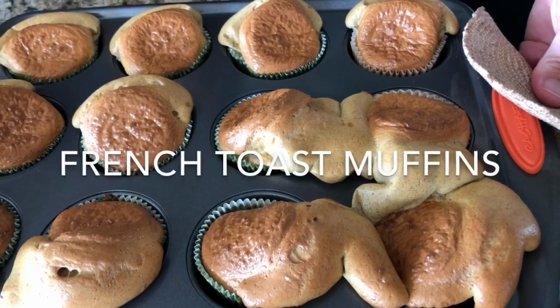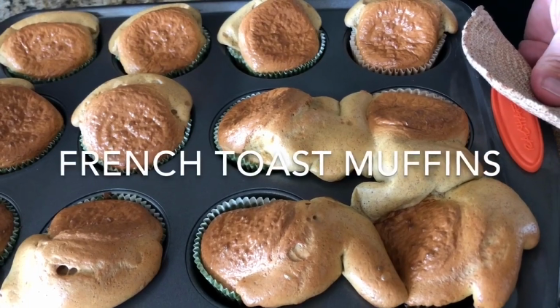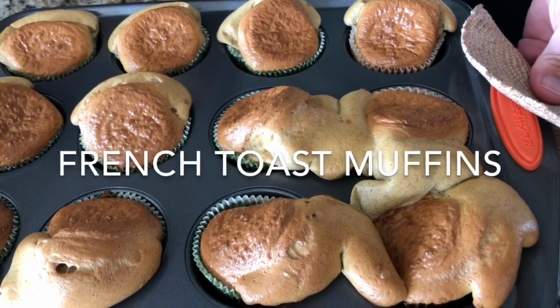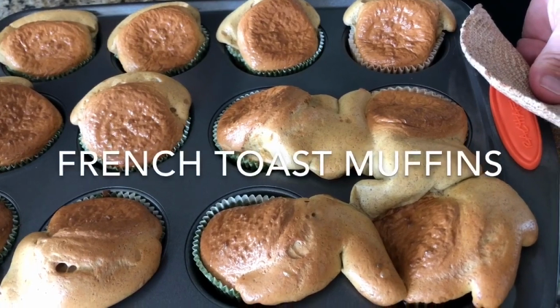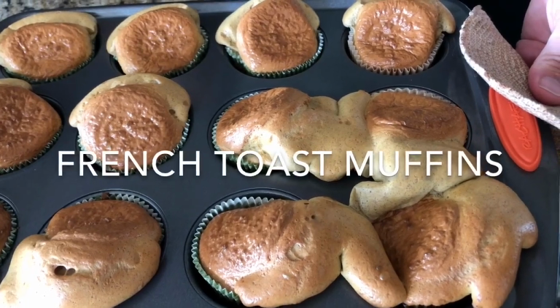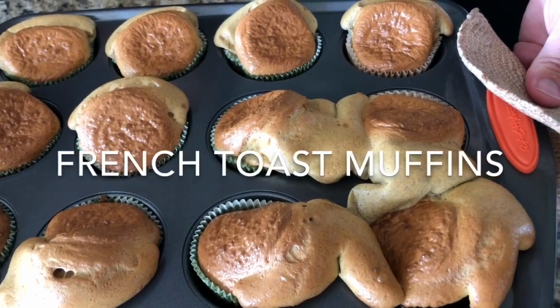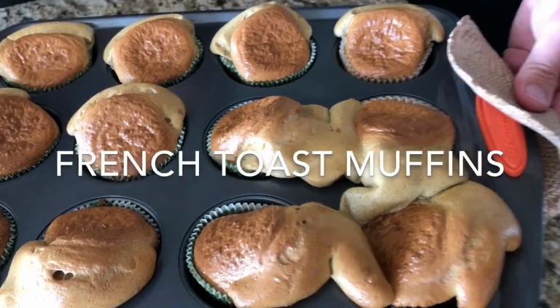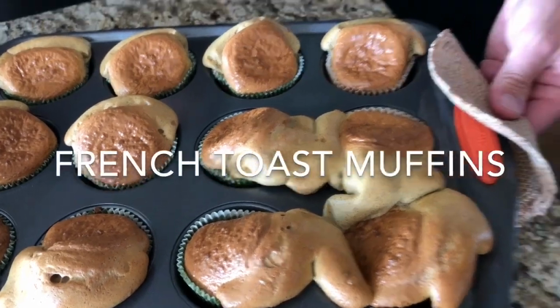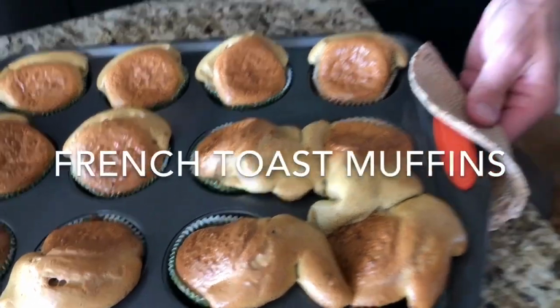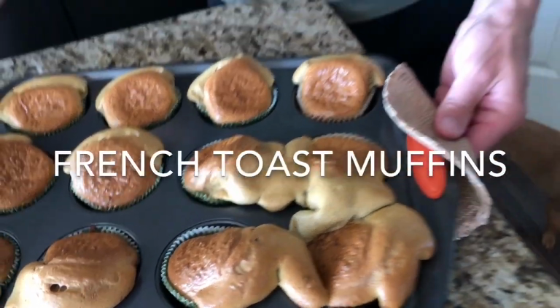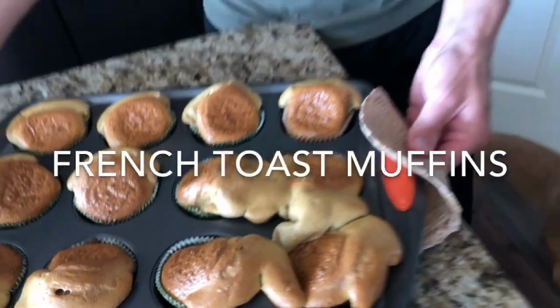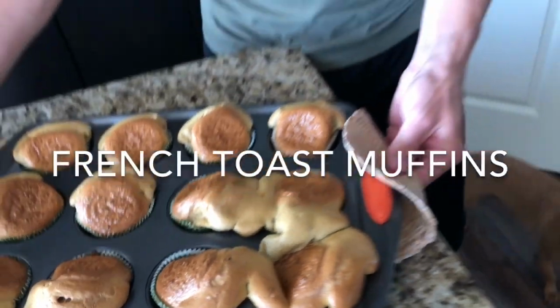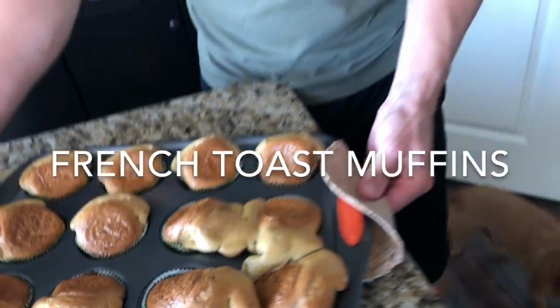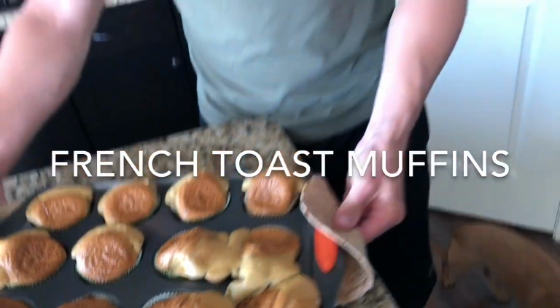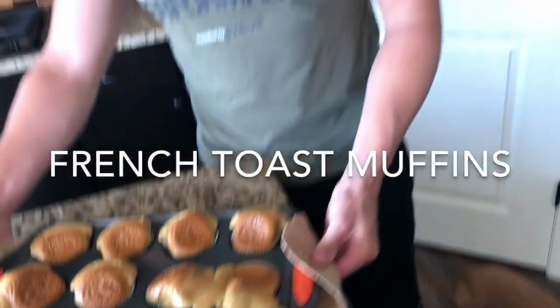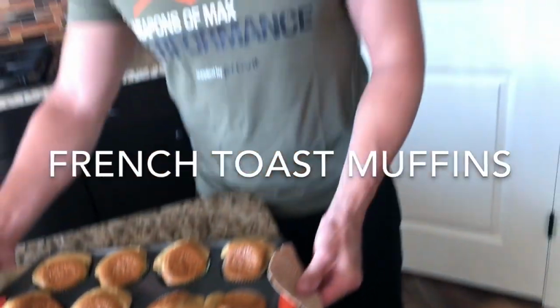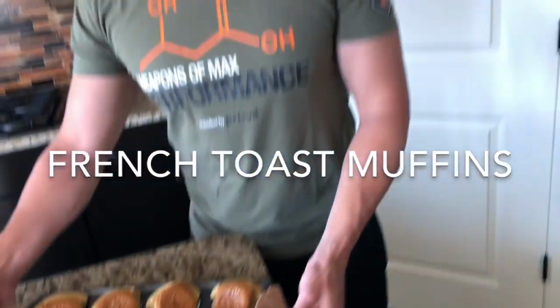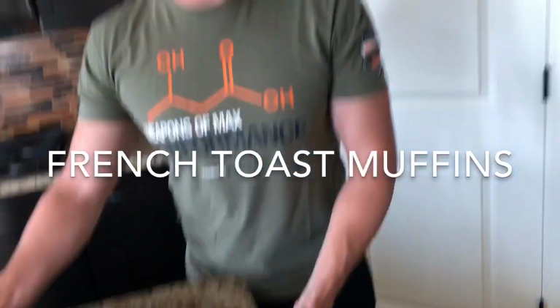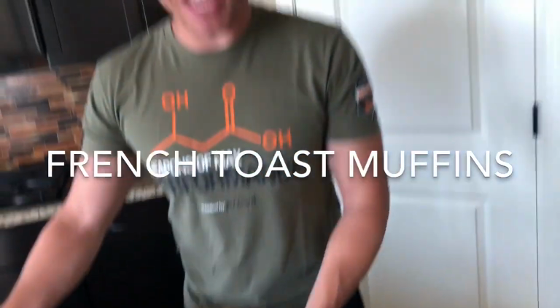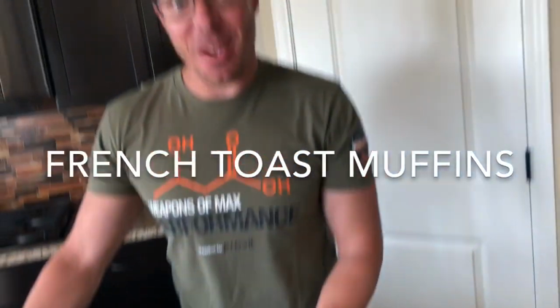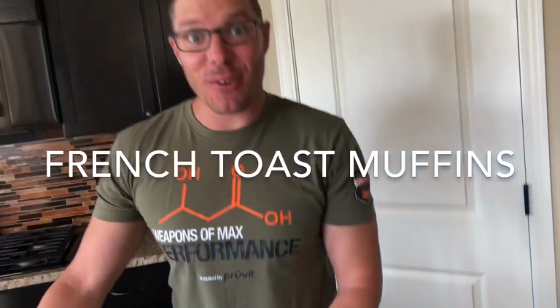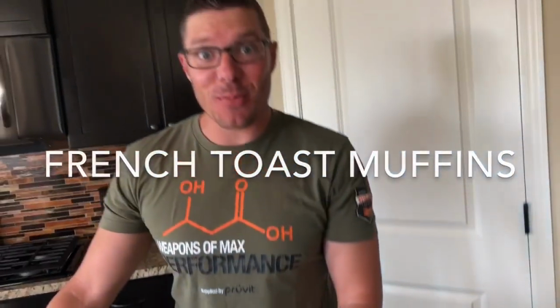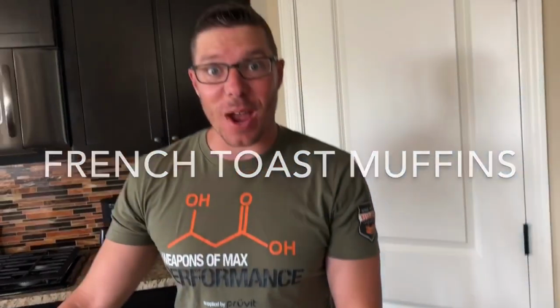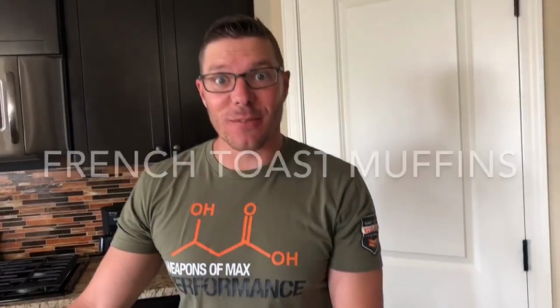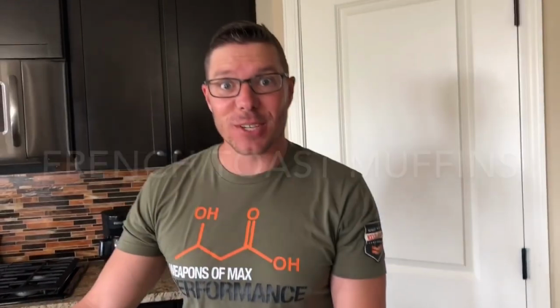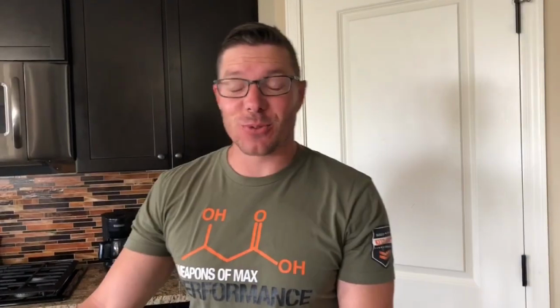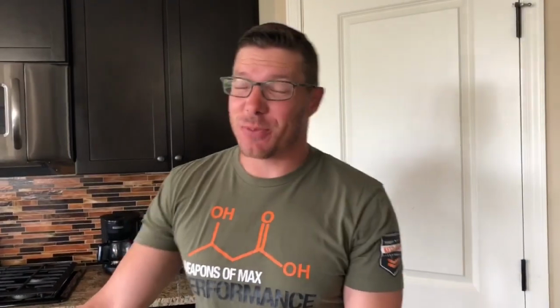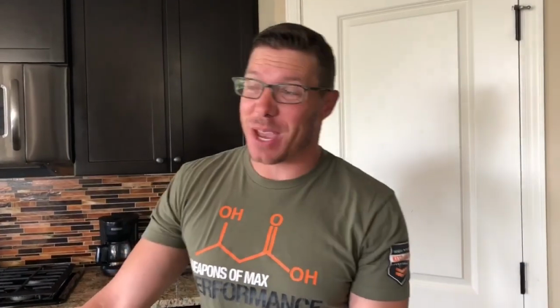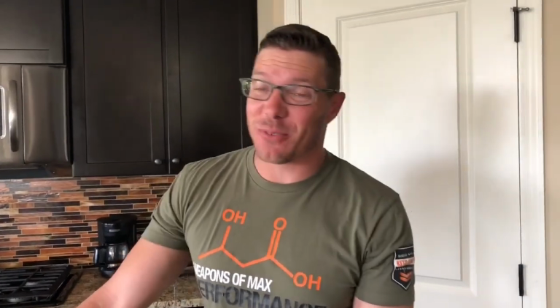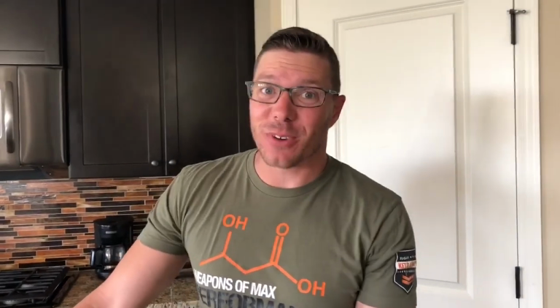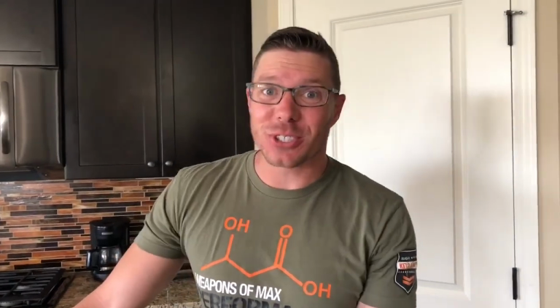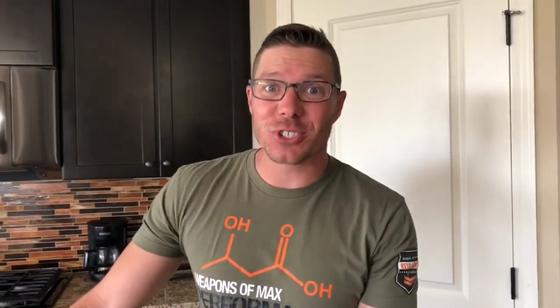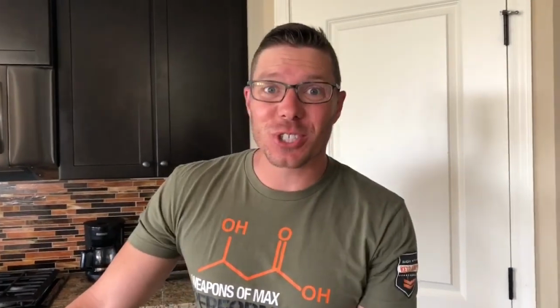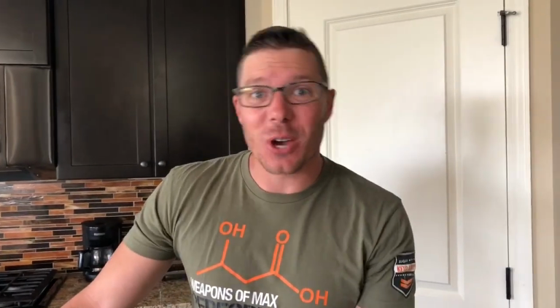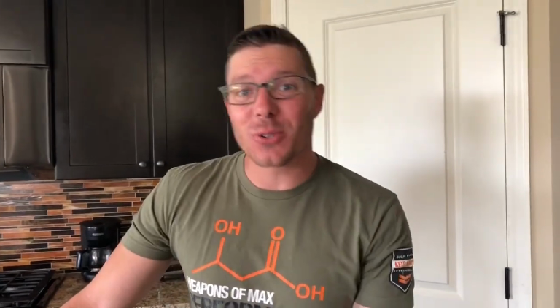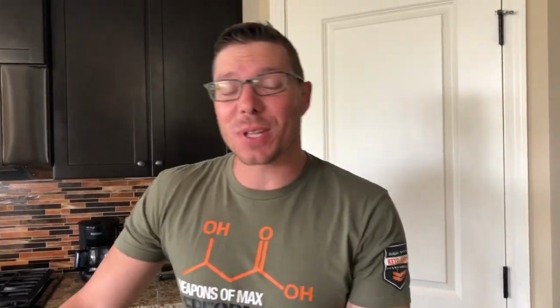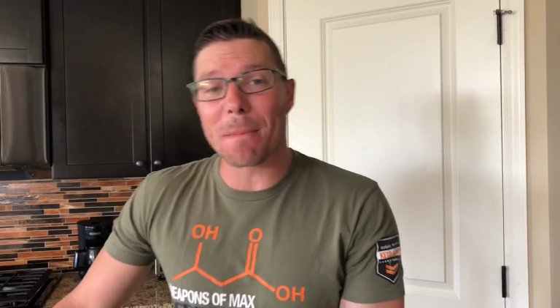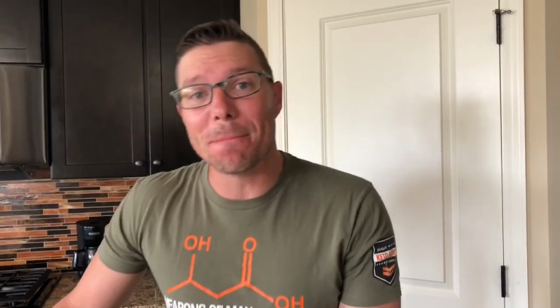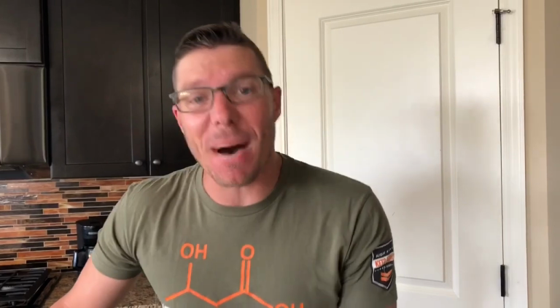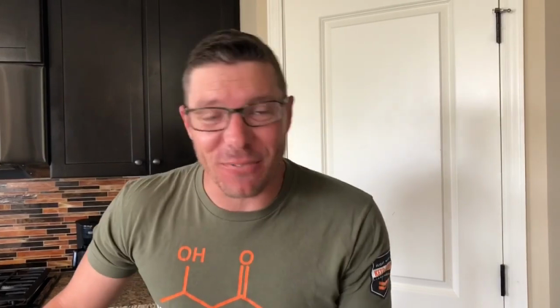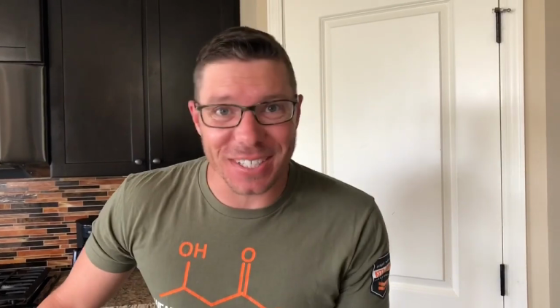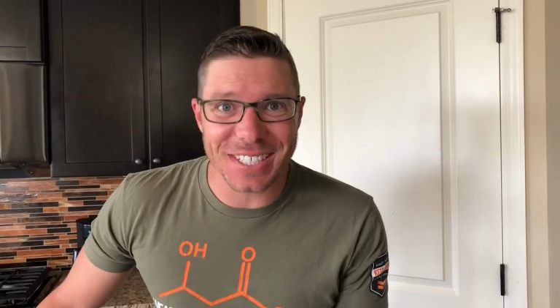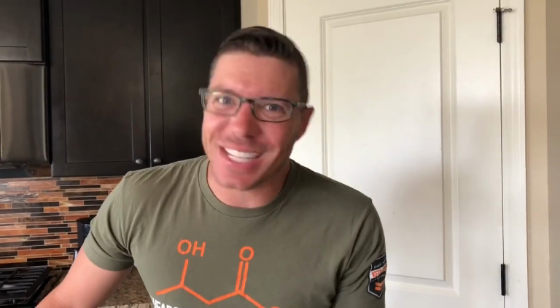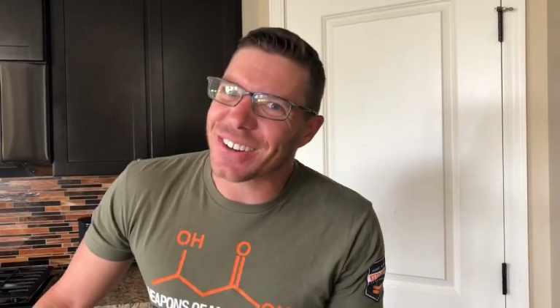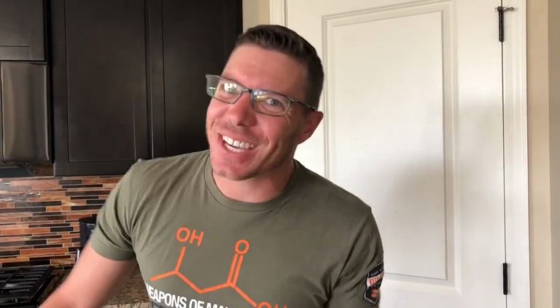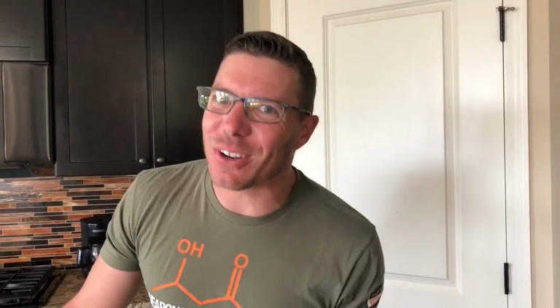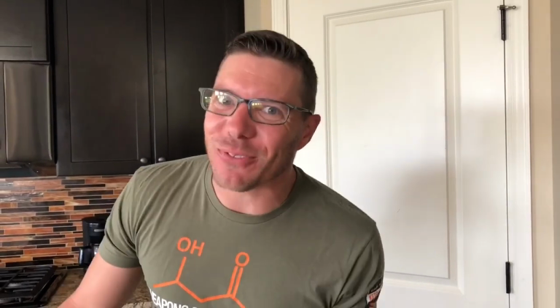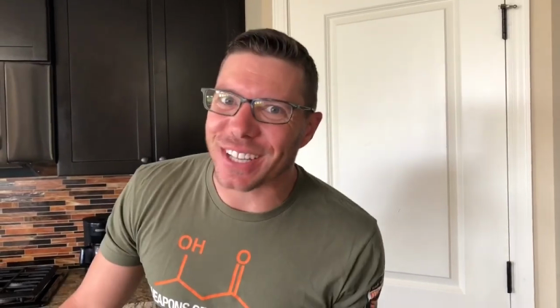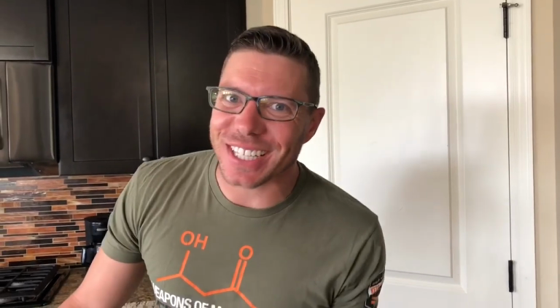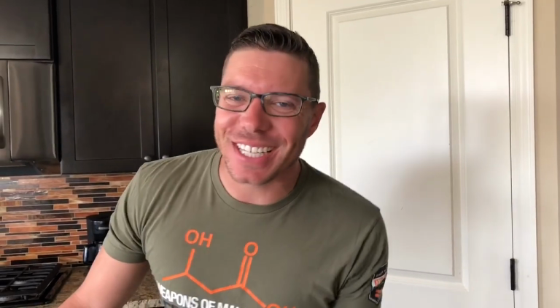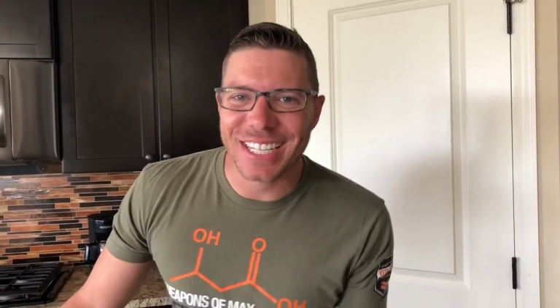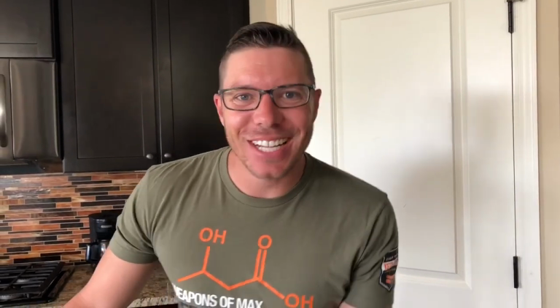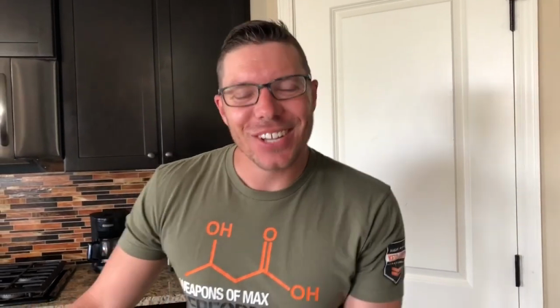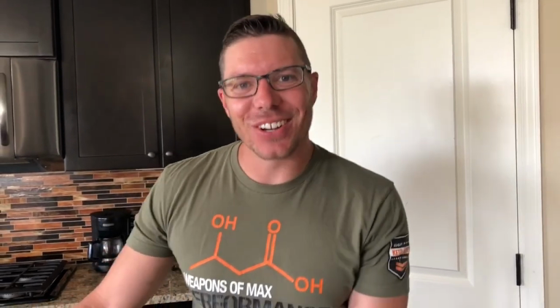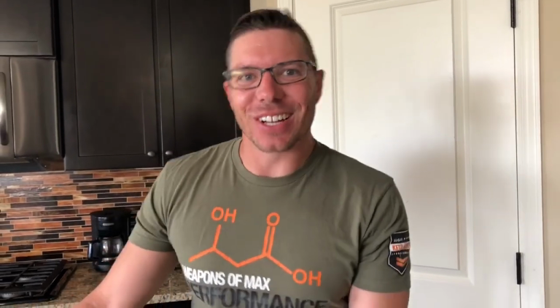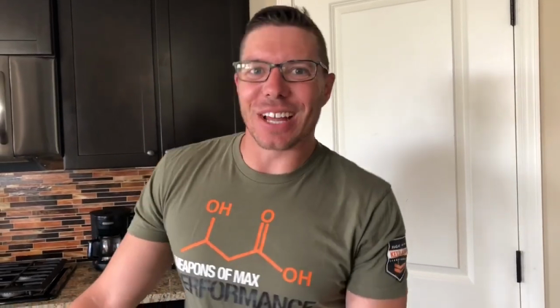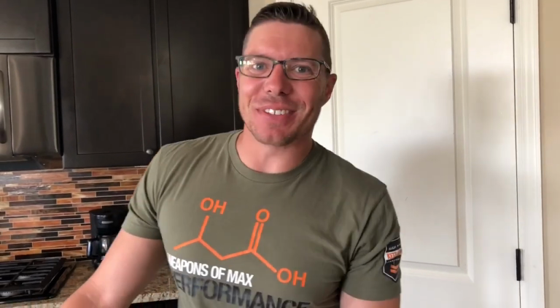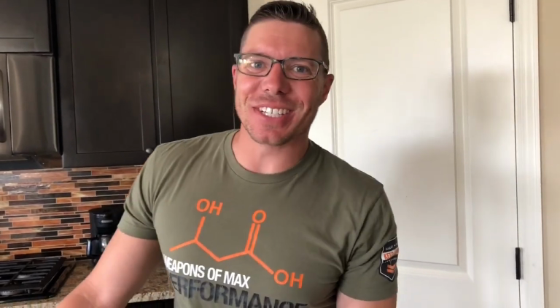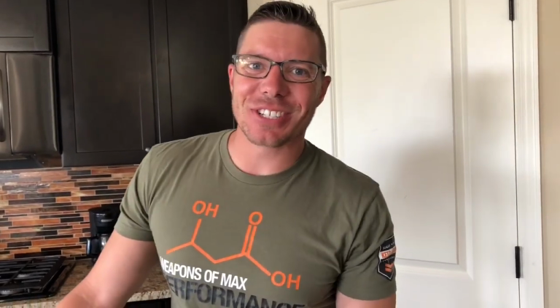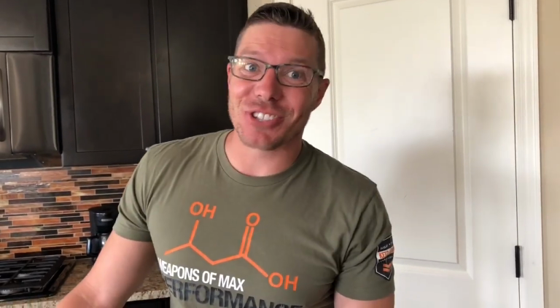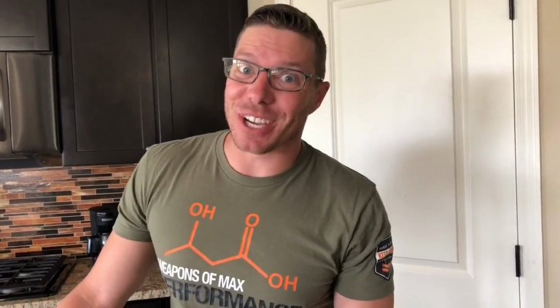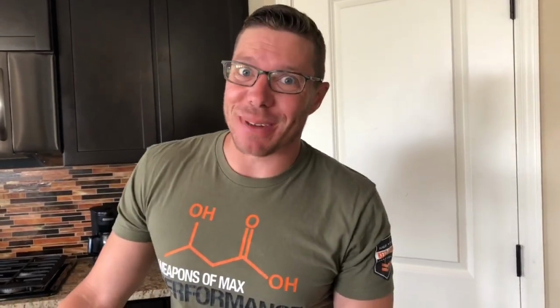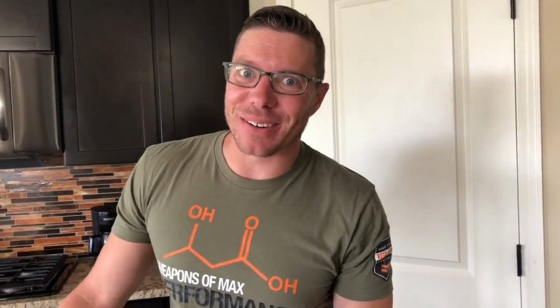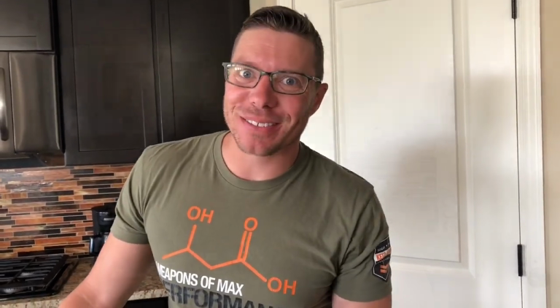What's happening? Nick Martinez, the Keto Dad here, and today for breakfast we made French toast muffins that are keto friendly. You're gonna love these — check them out.